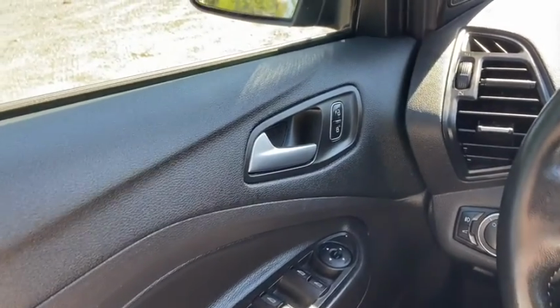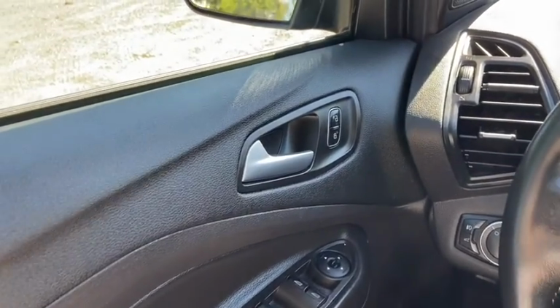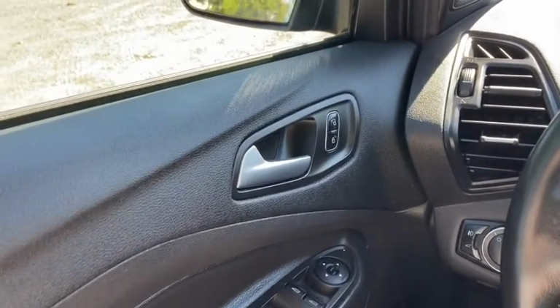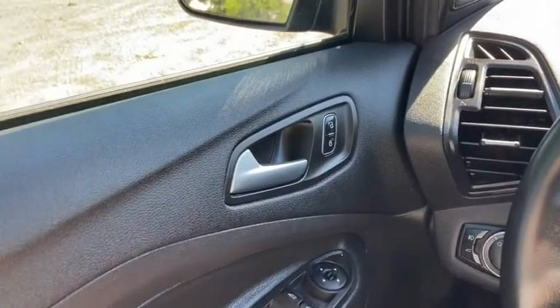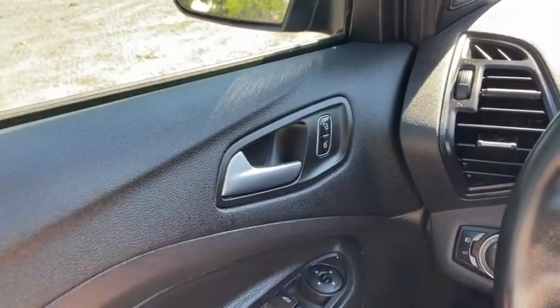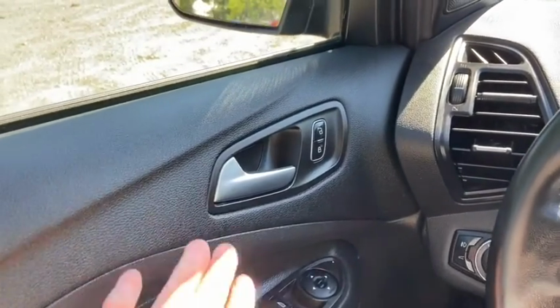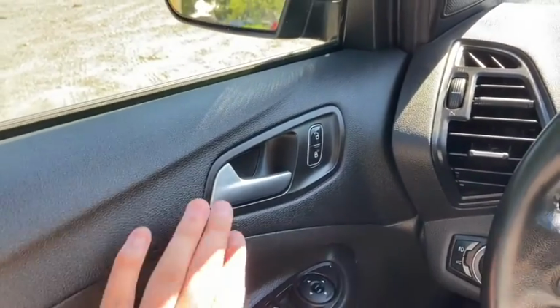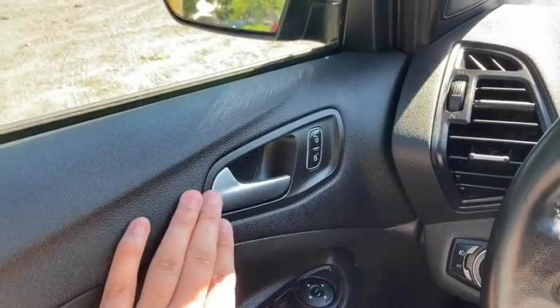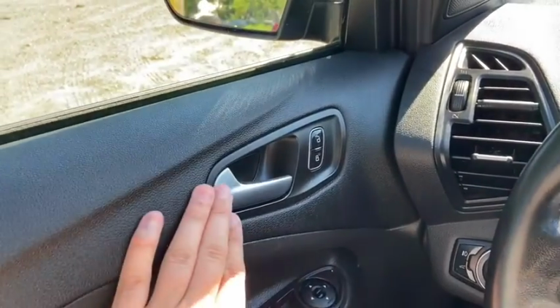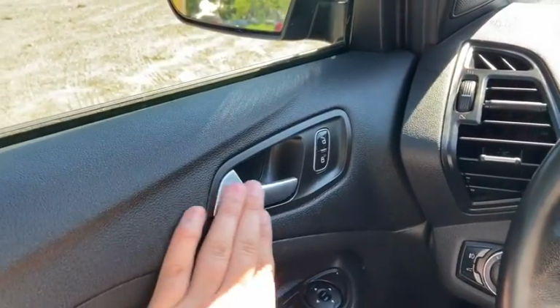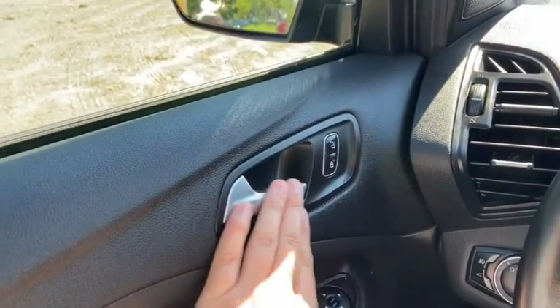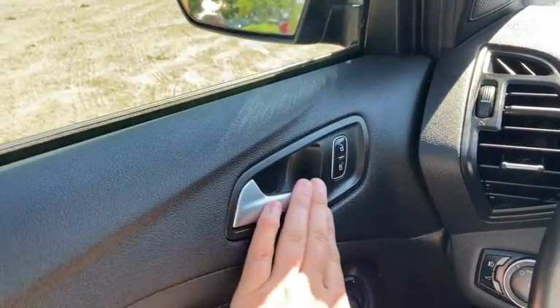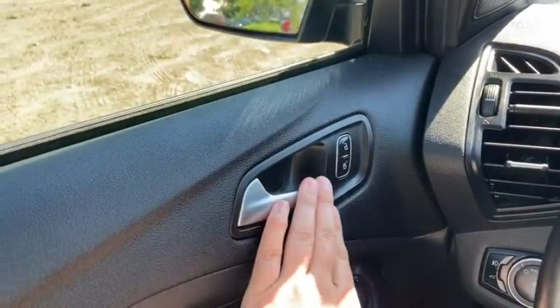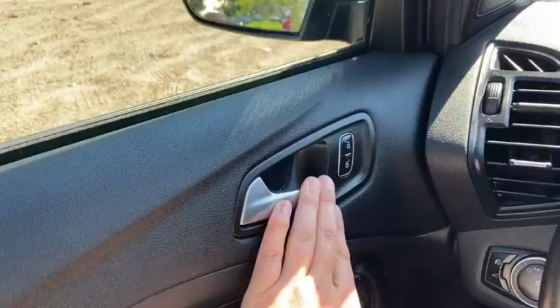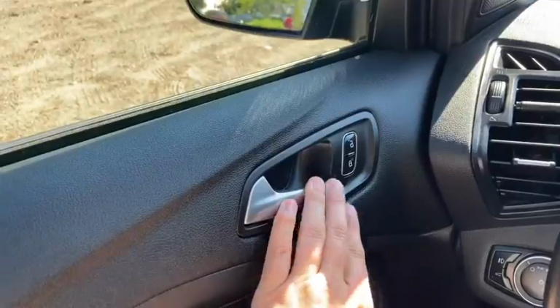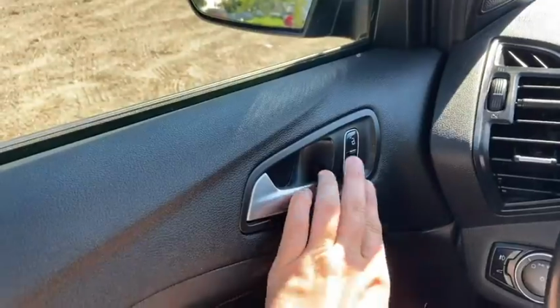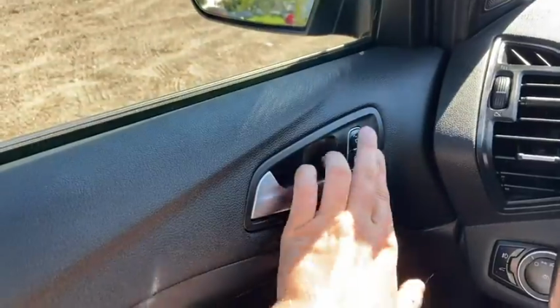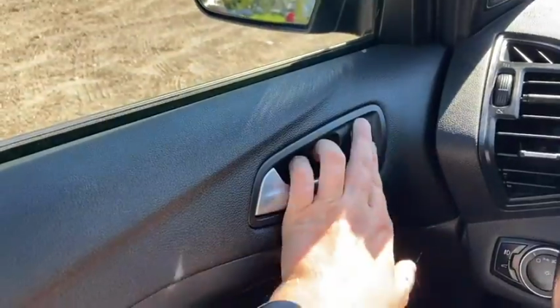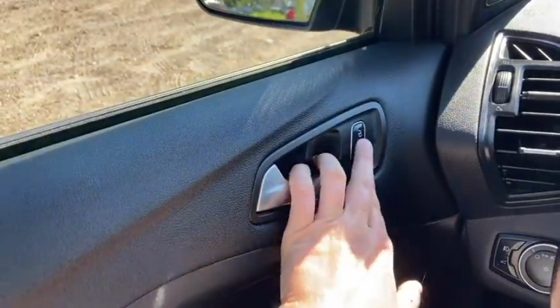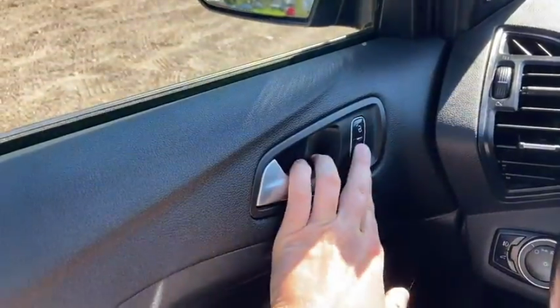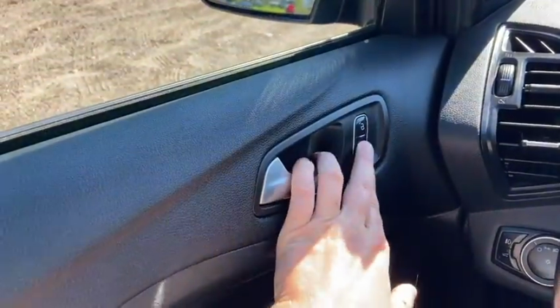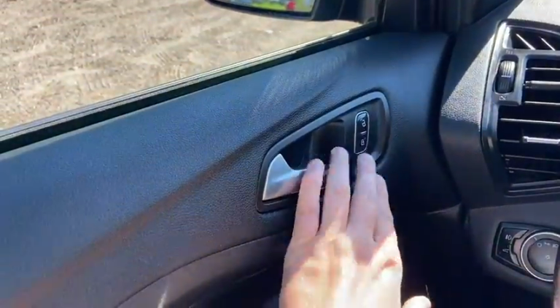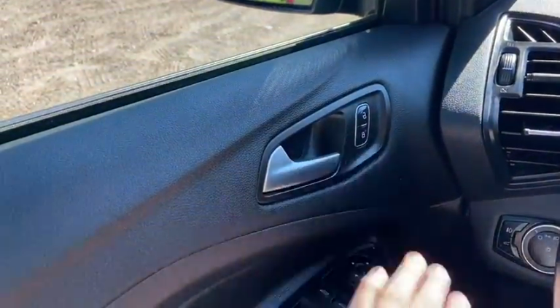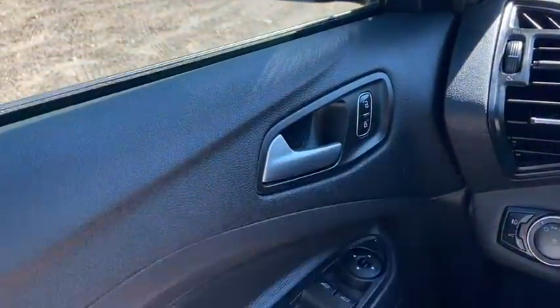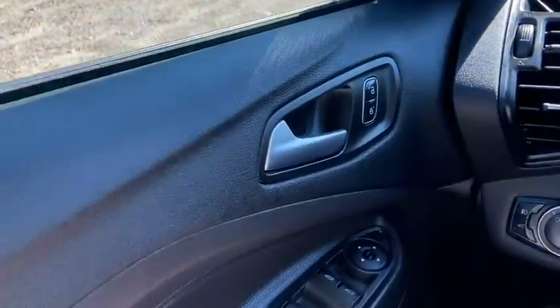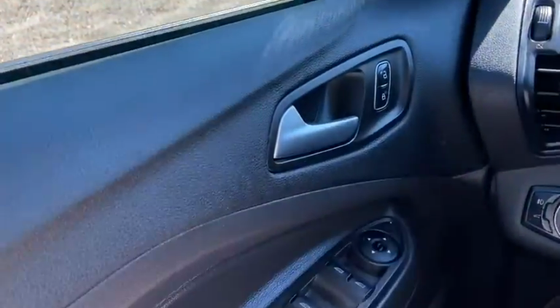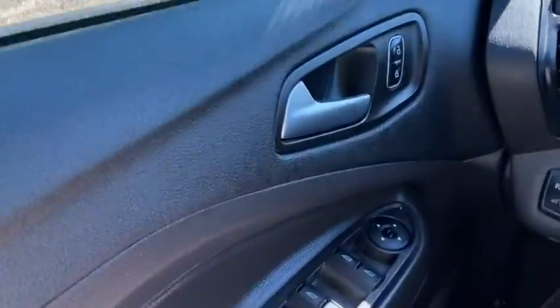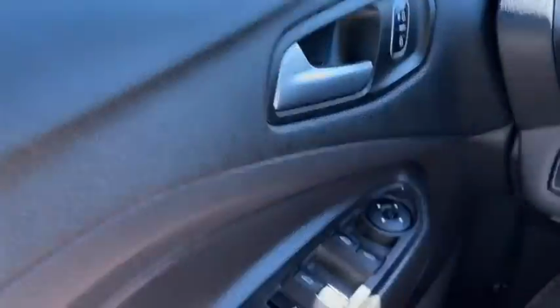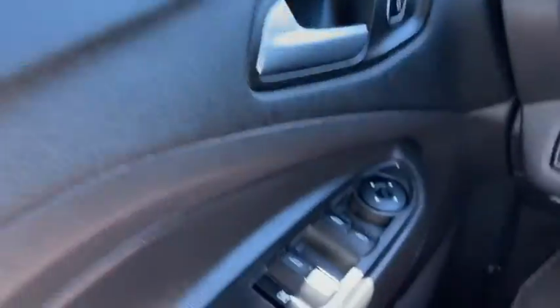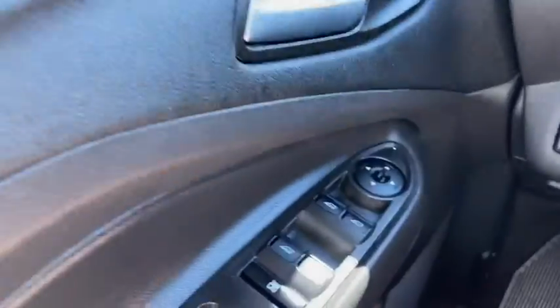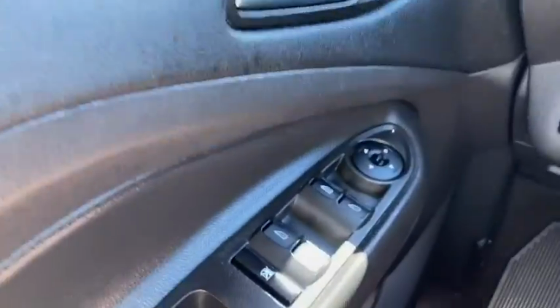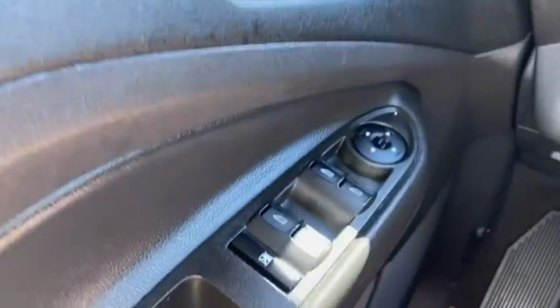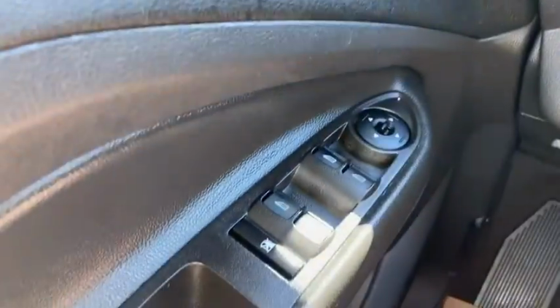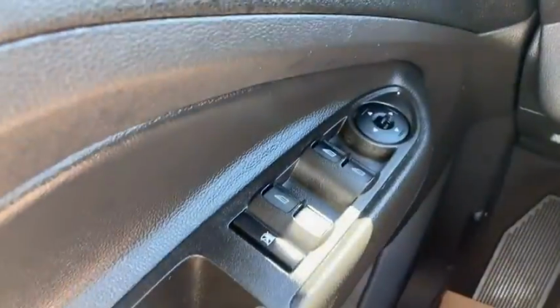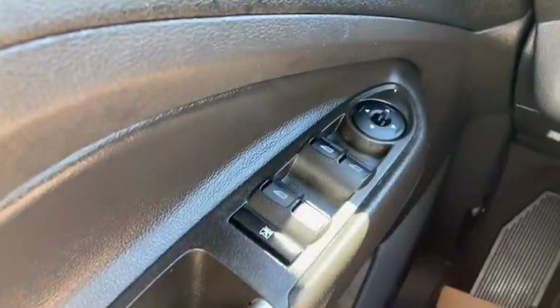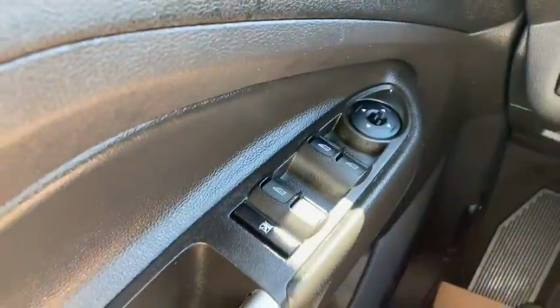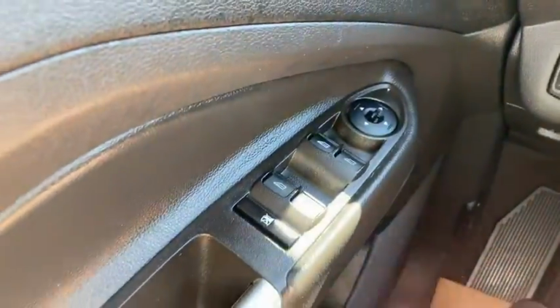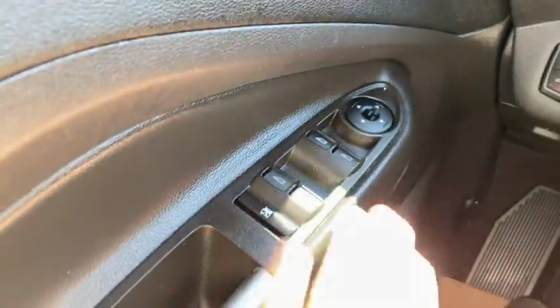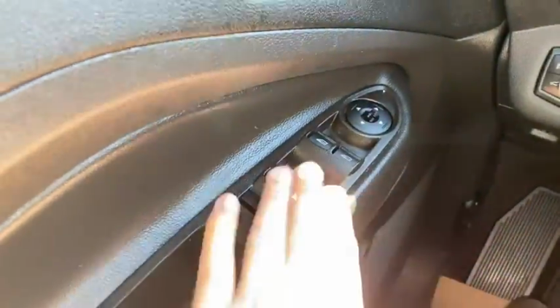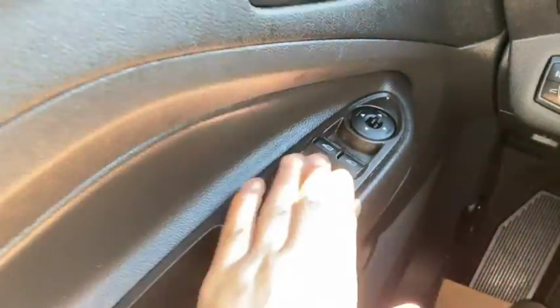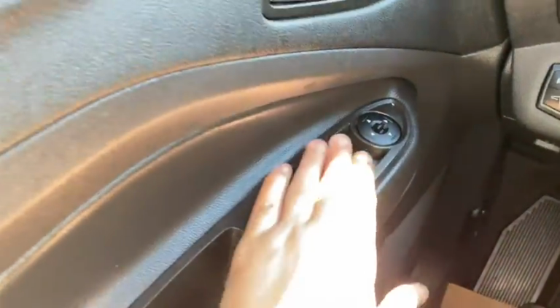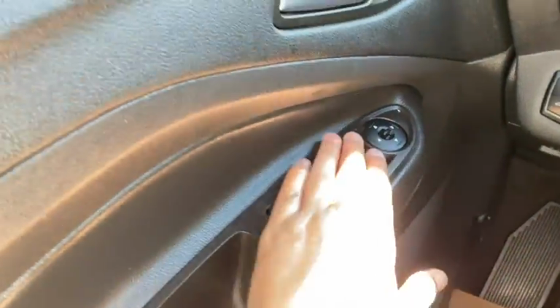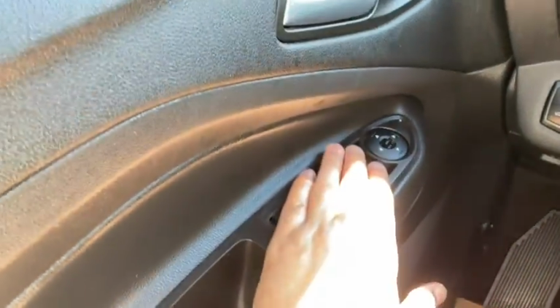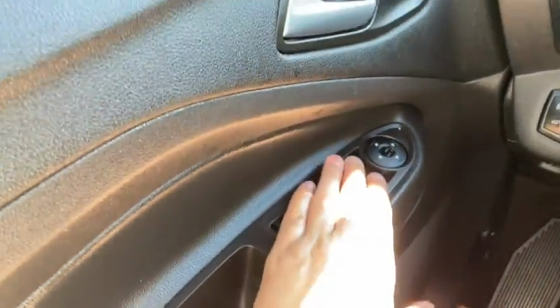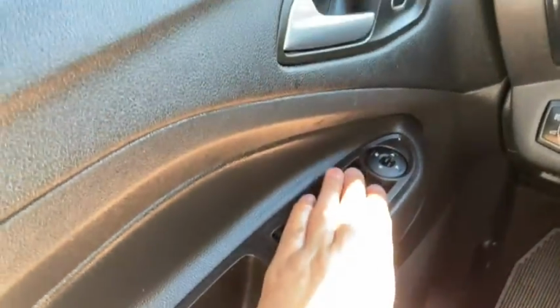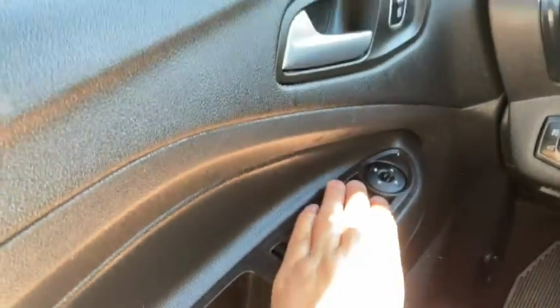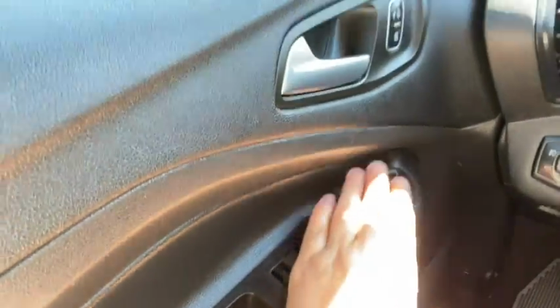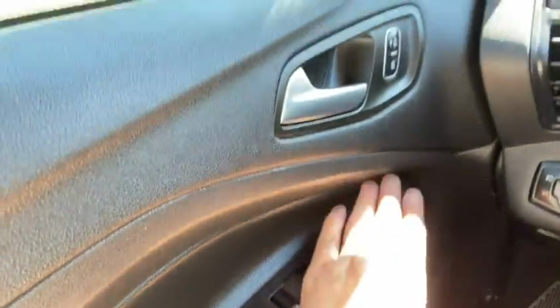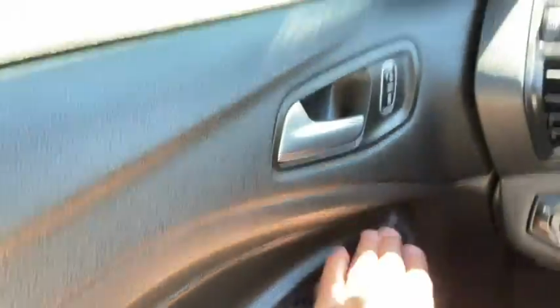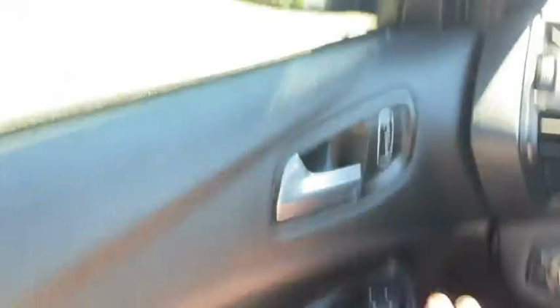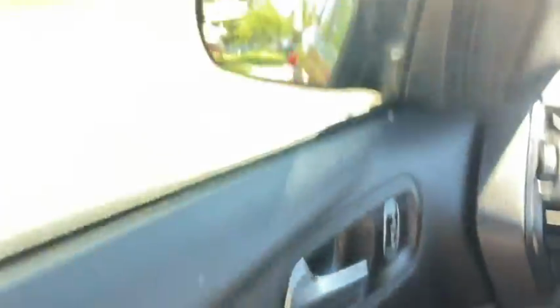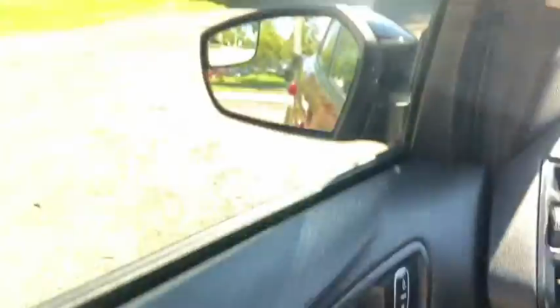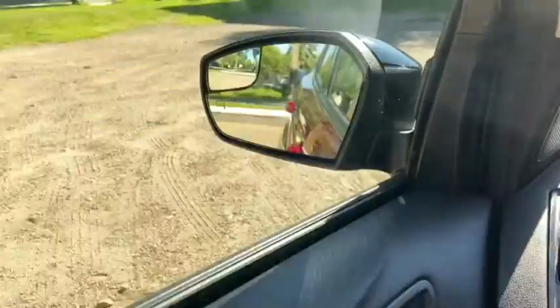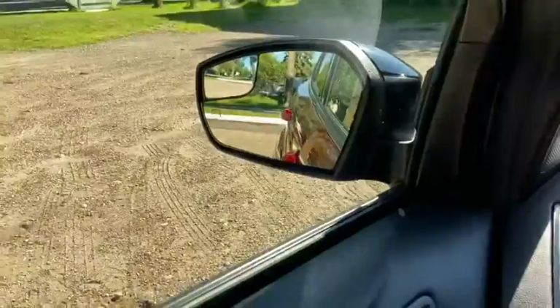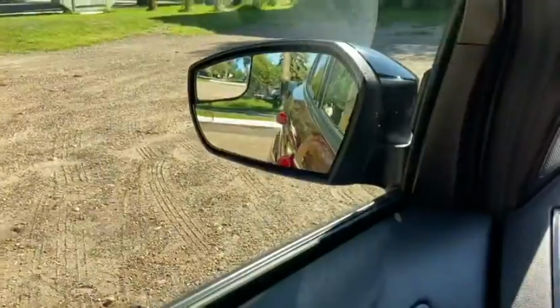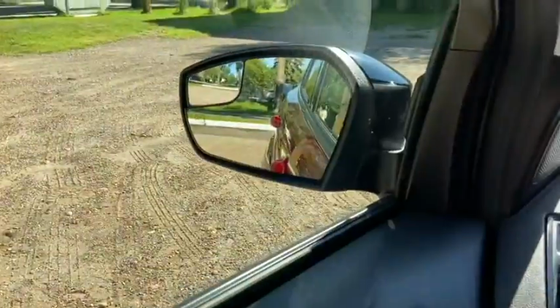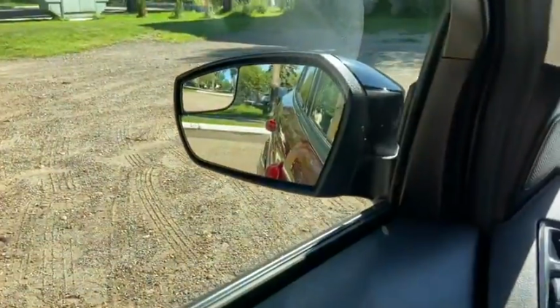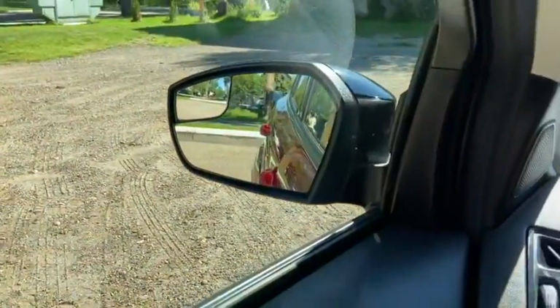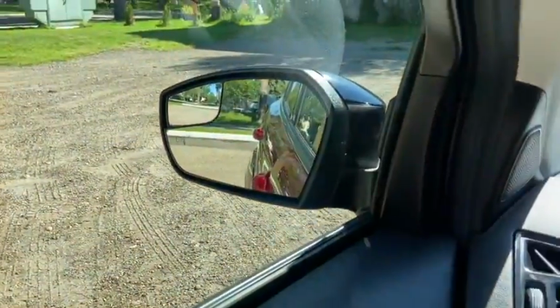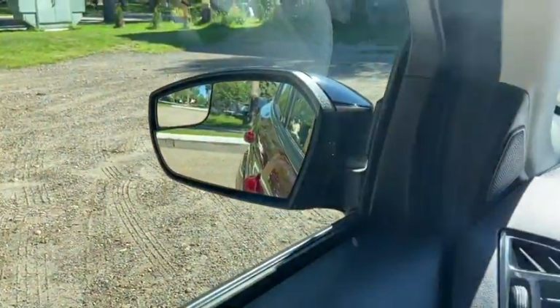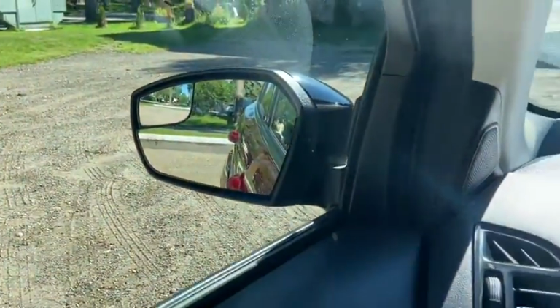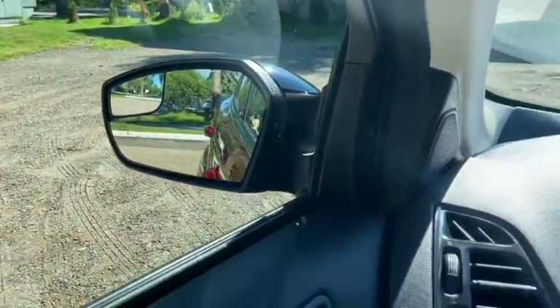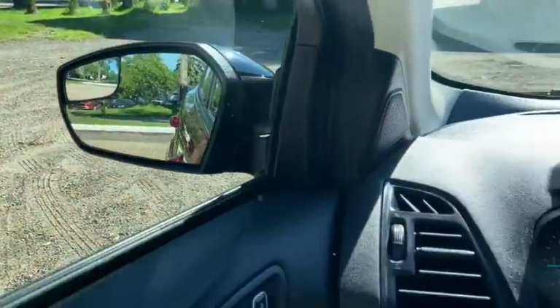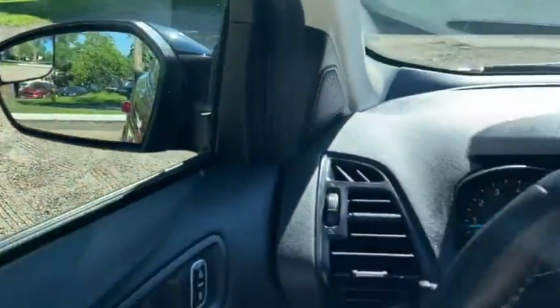Starting on the door panel, you have your door latch here with your power locks. Down below we have our power windows and our power mirrors, which are heated.